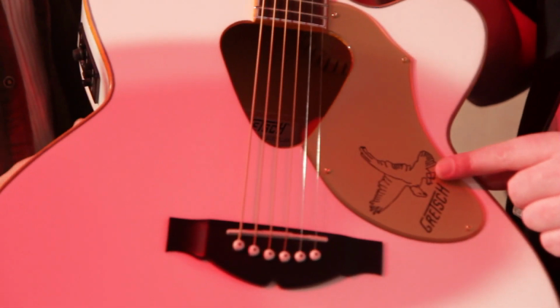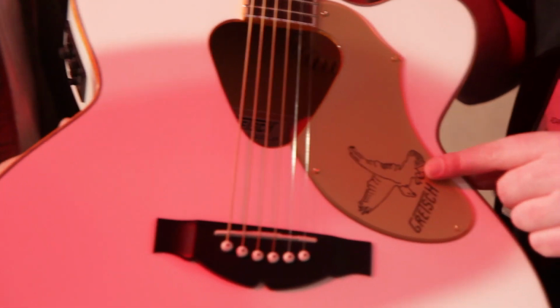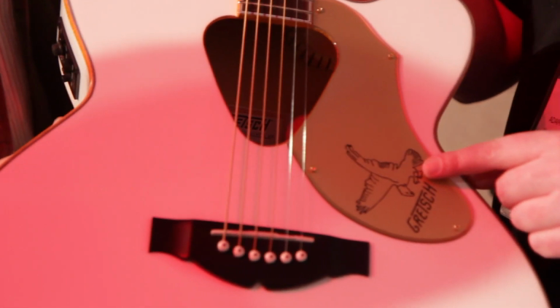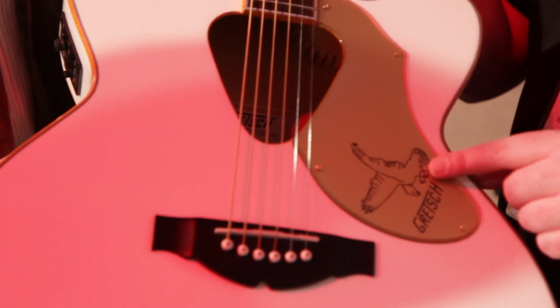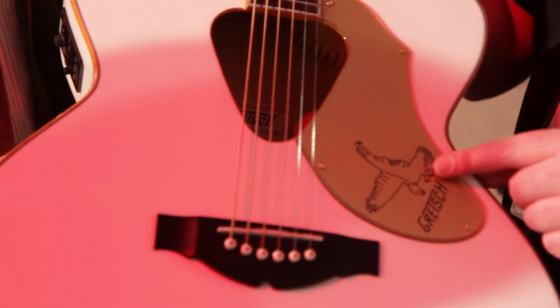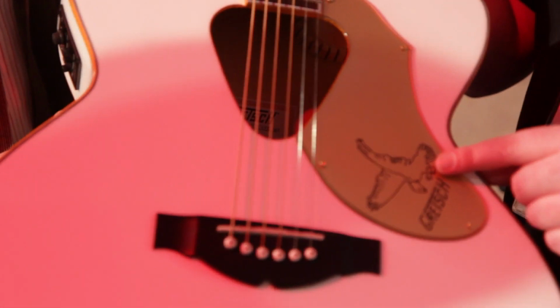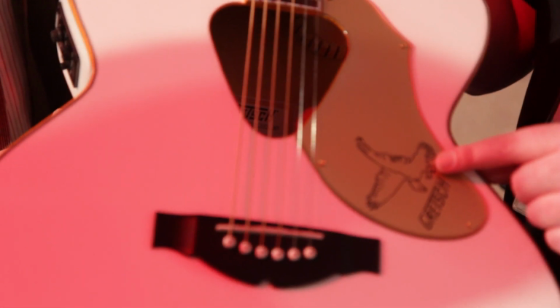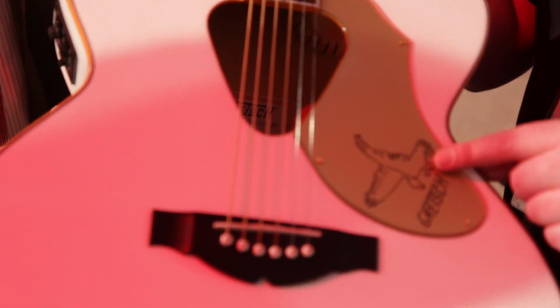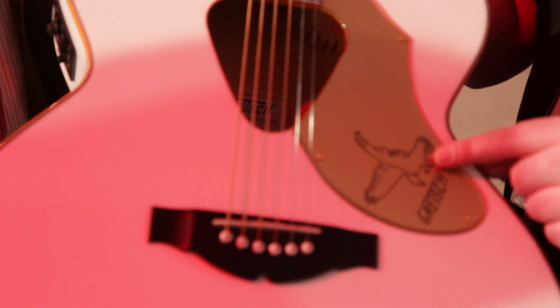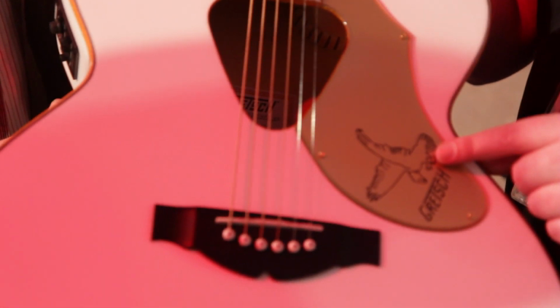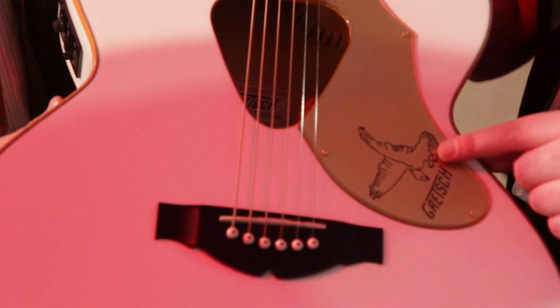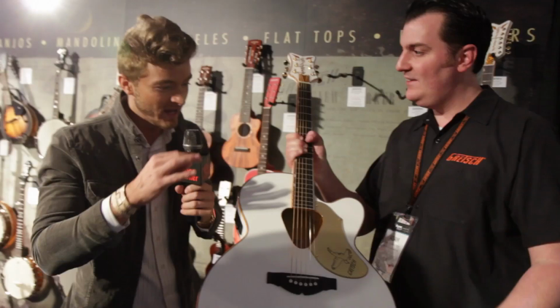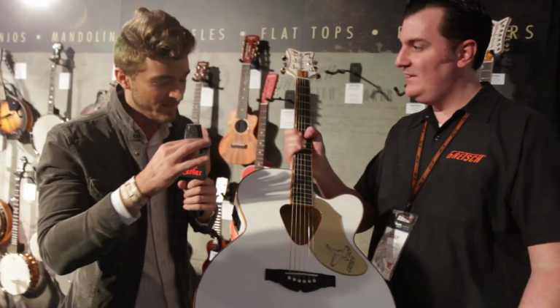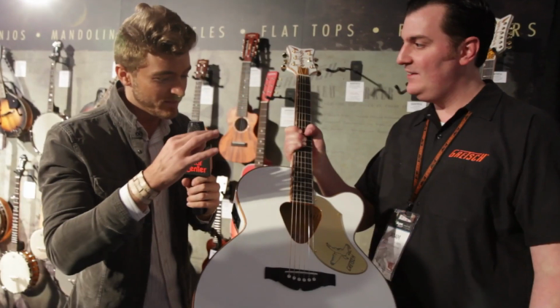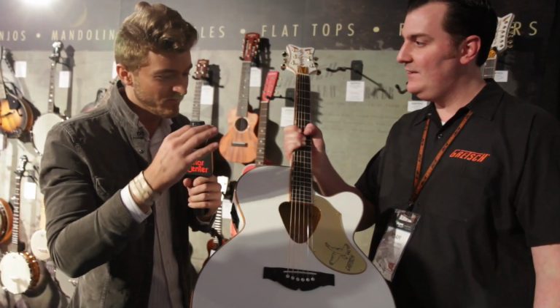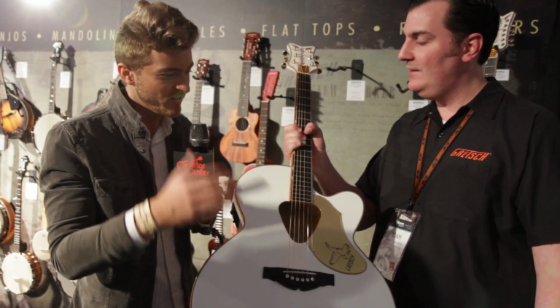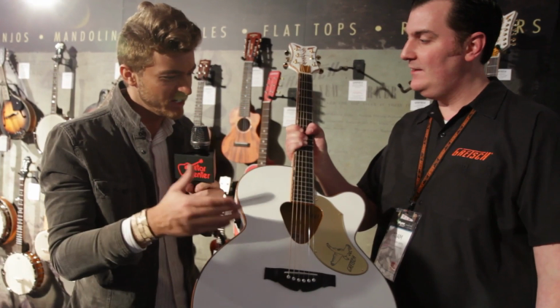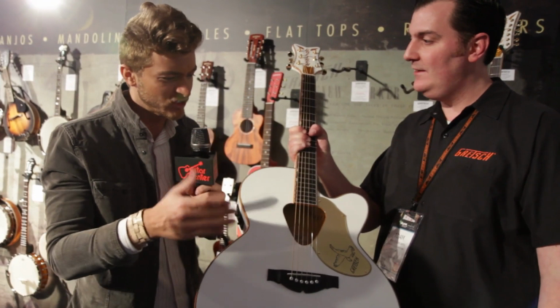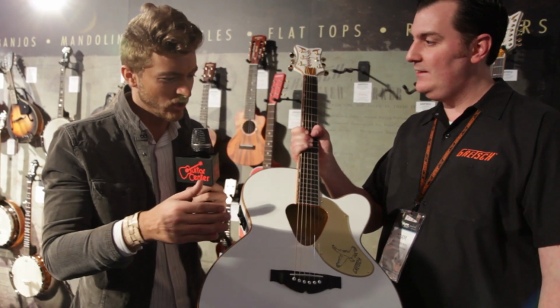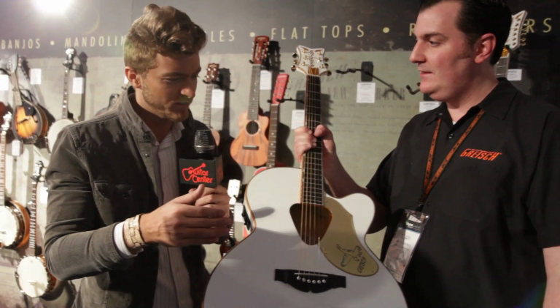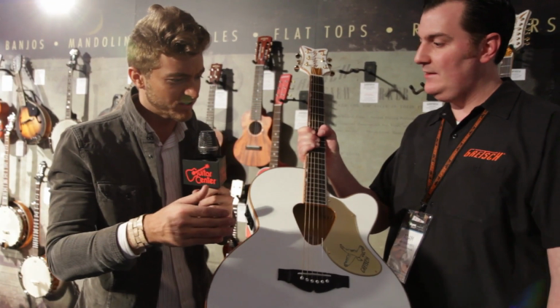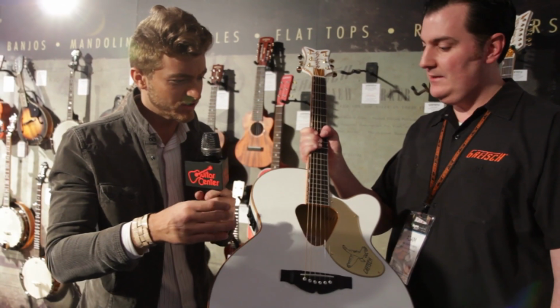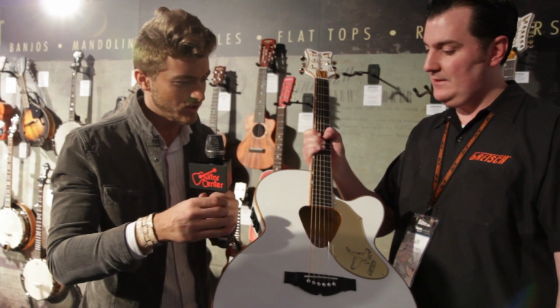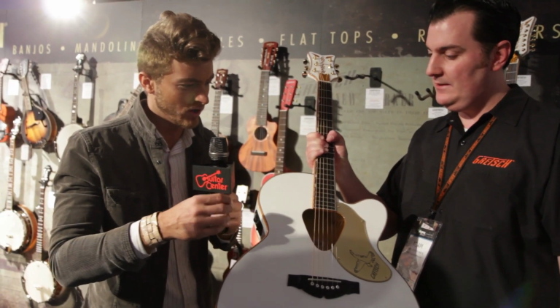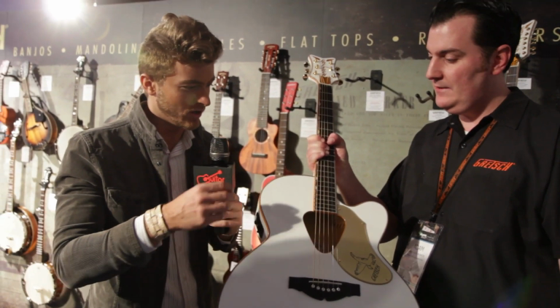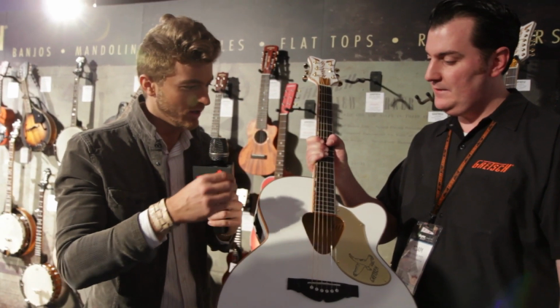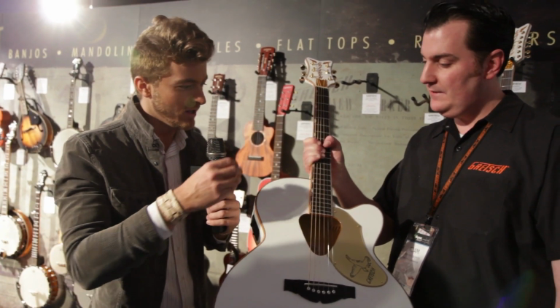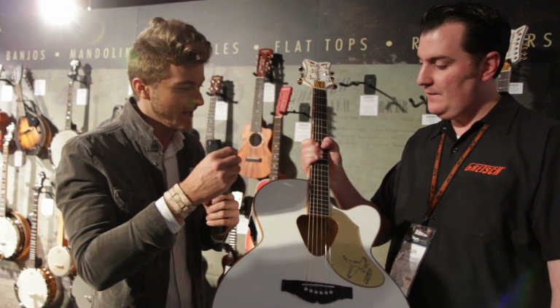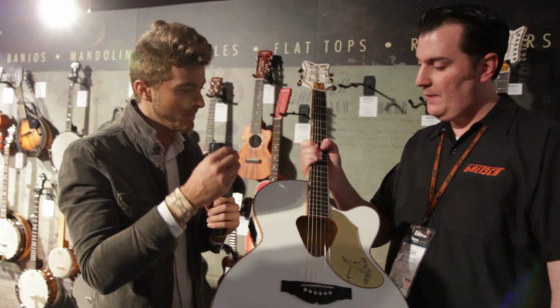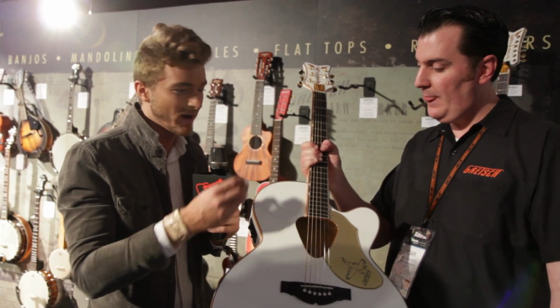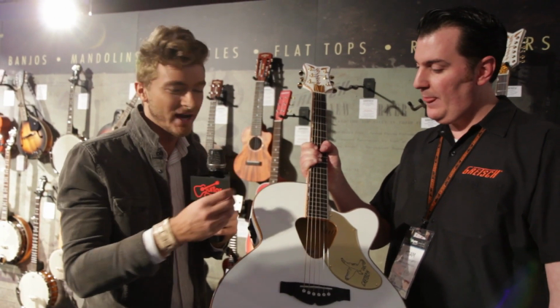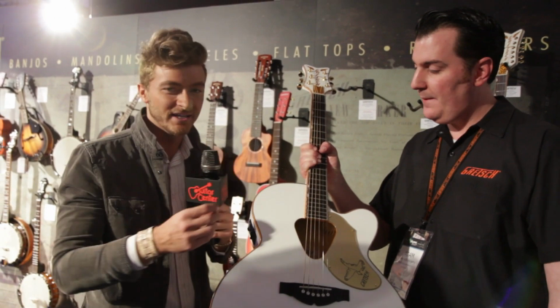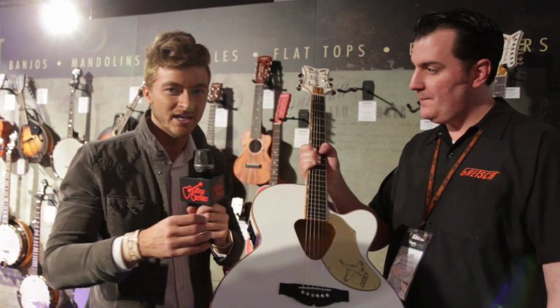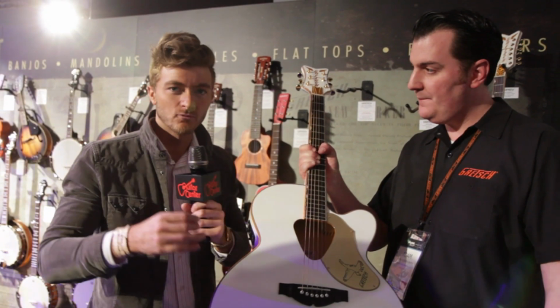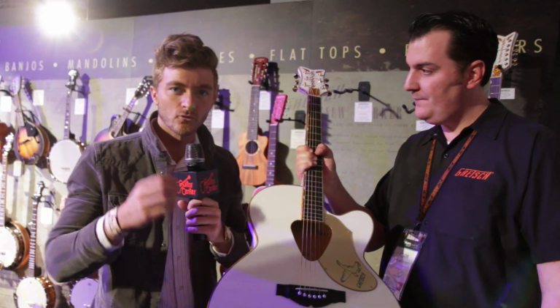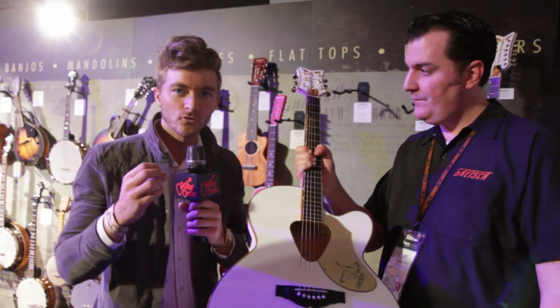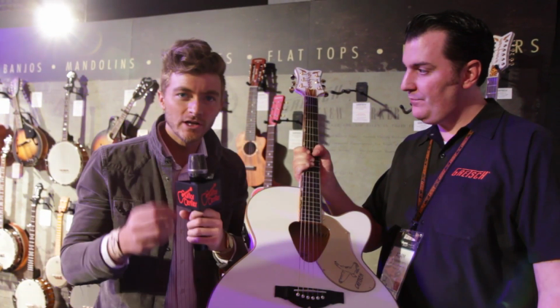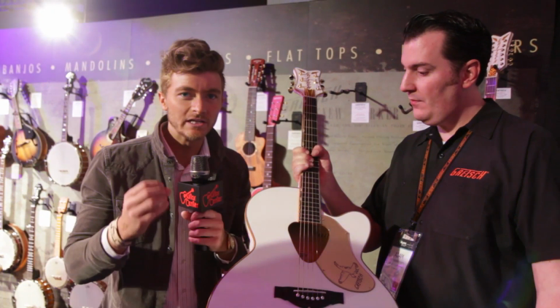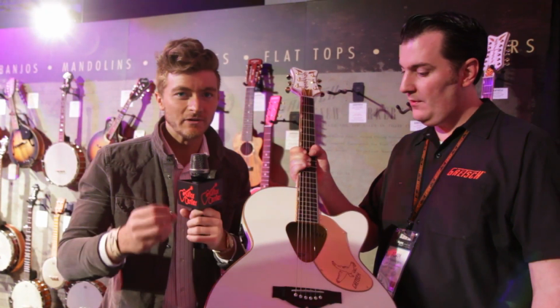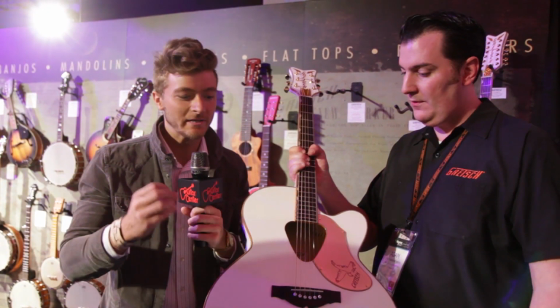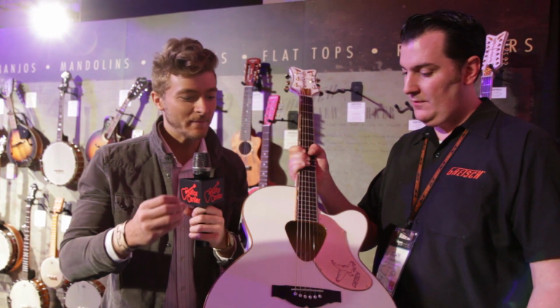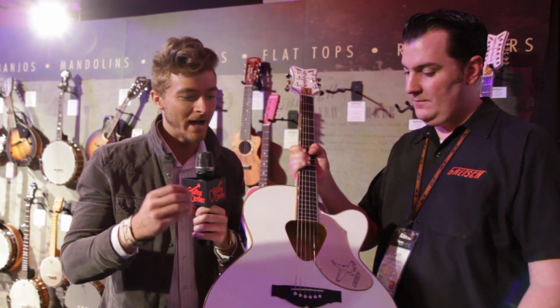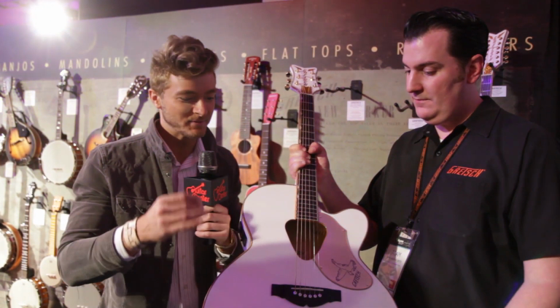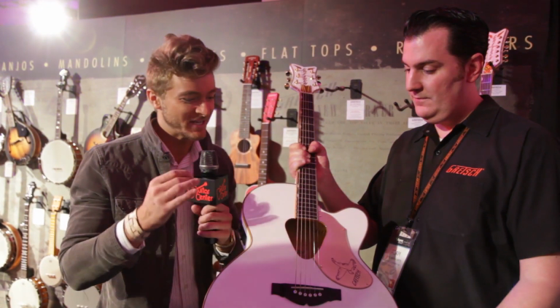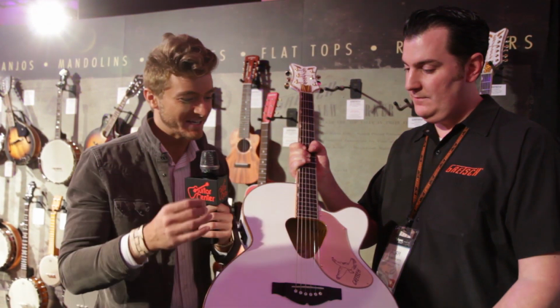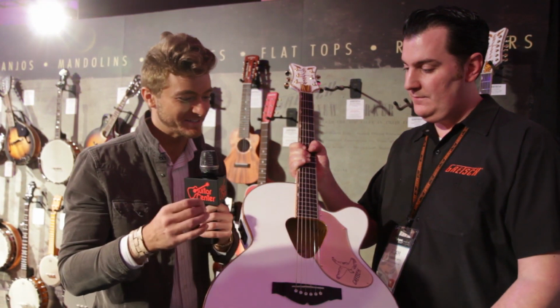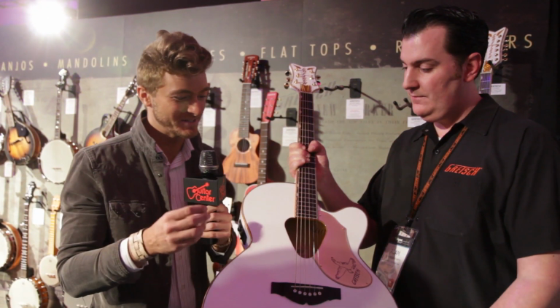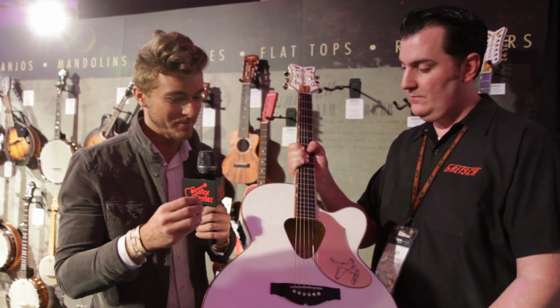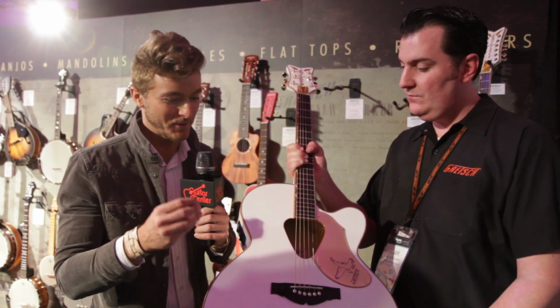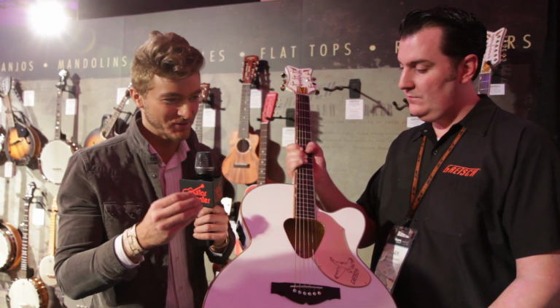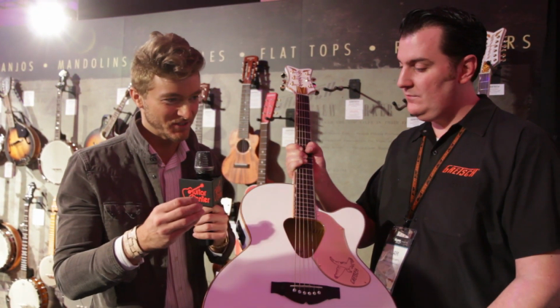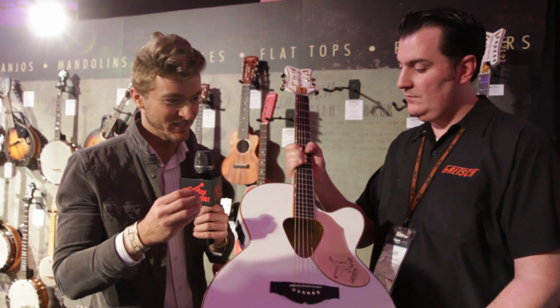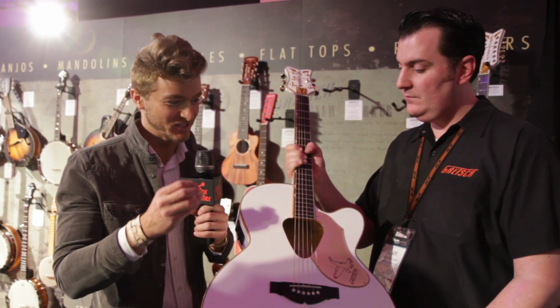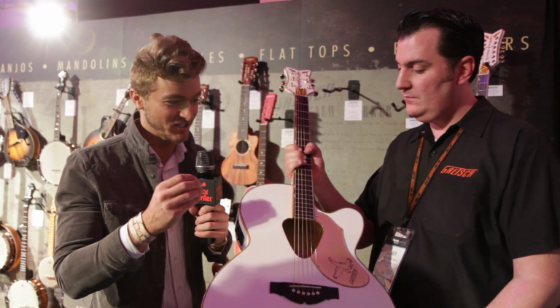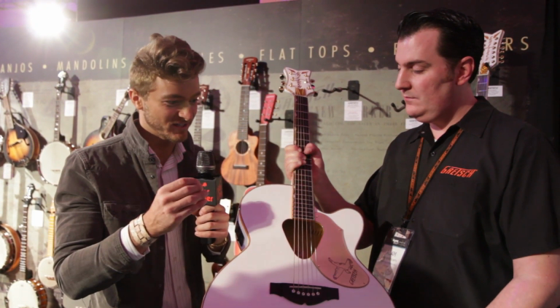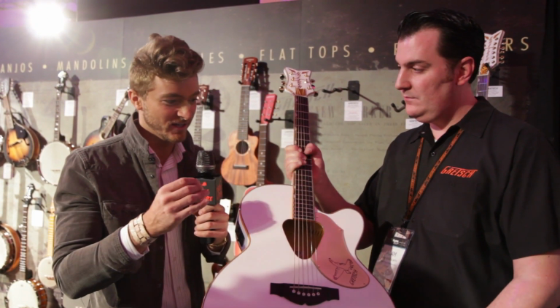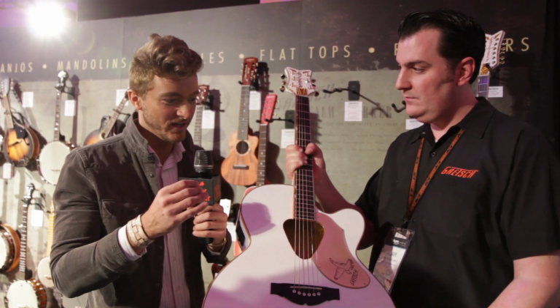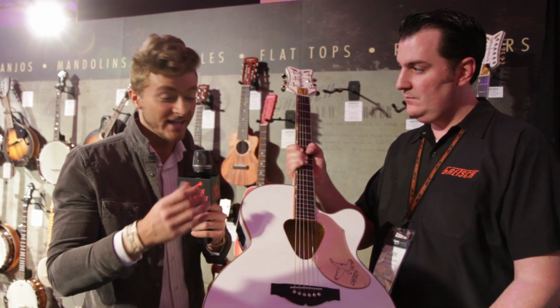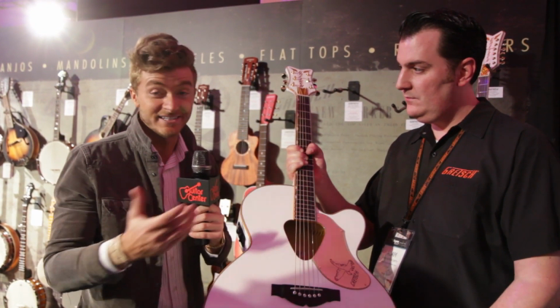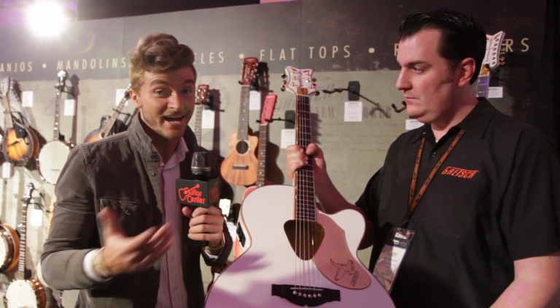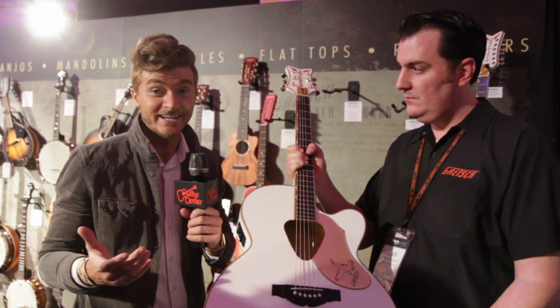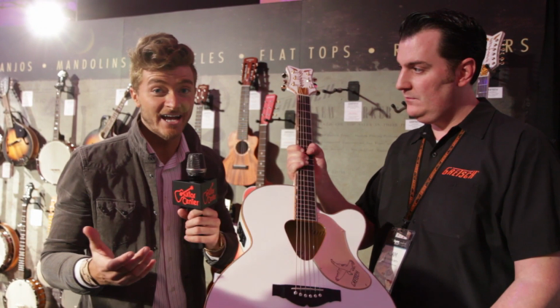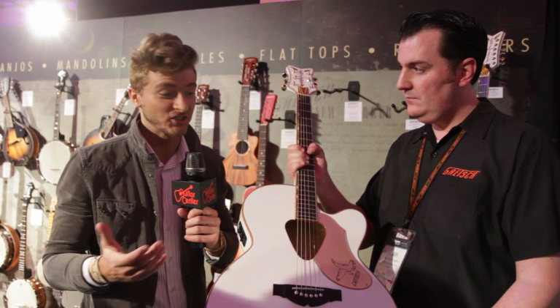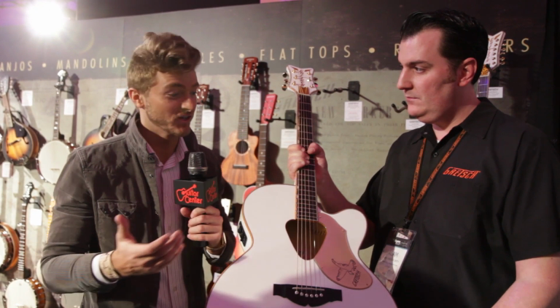And the Falcon right there on the pickguard — what more could you want? The finish on this guitar and the binding really, really pops. You've got to see it in person. It's an eye-catcher.